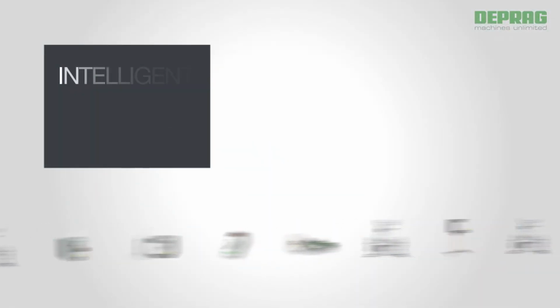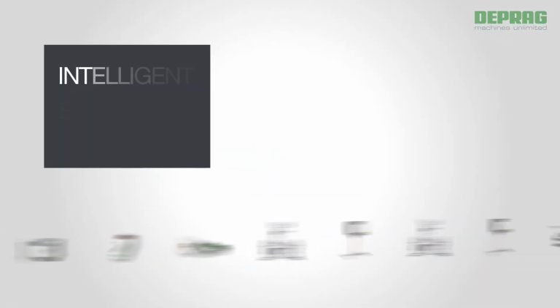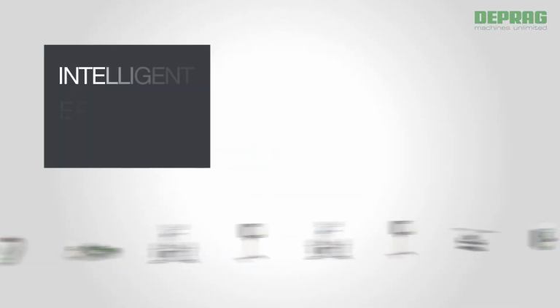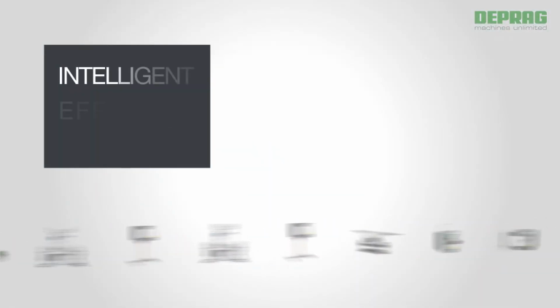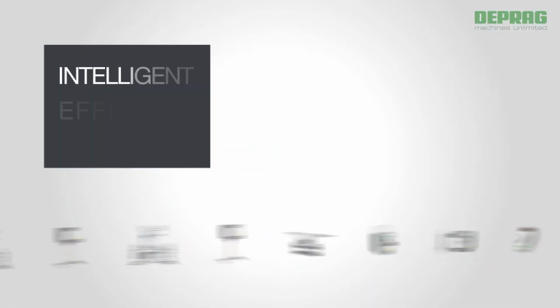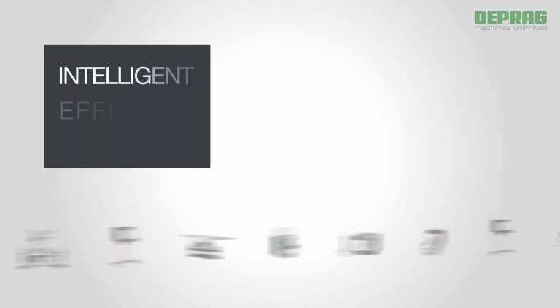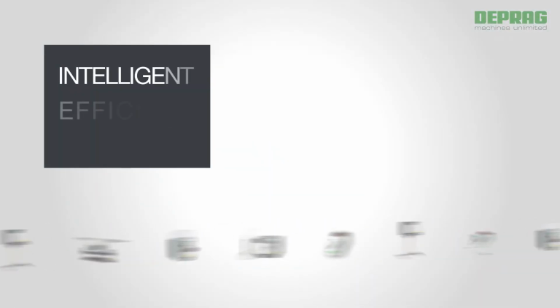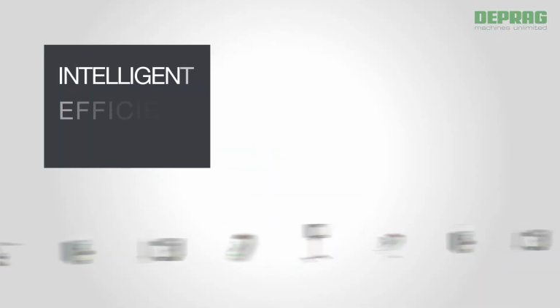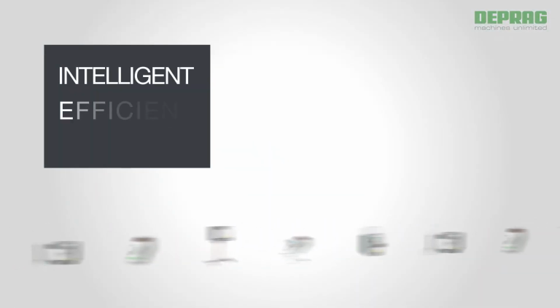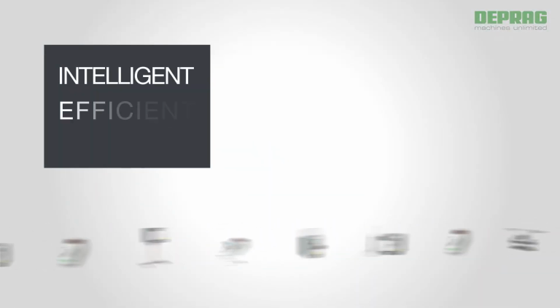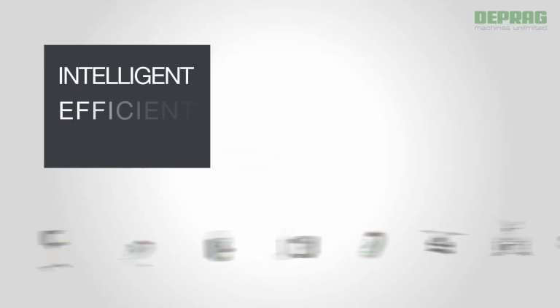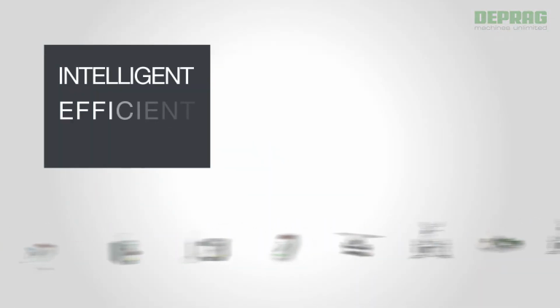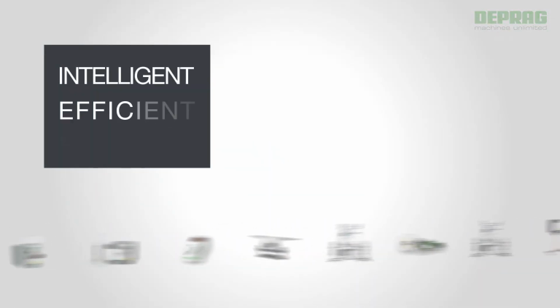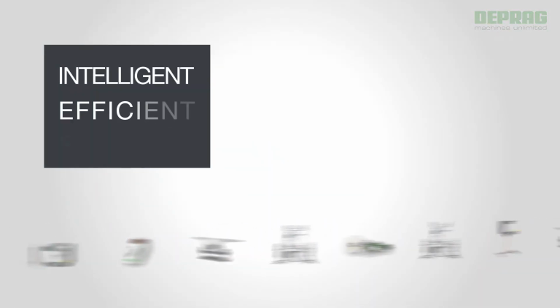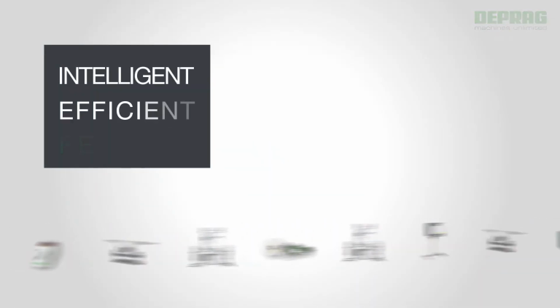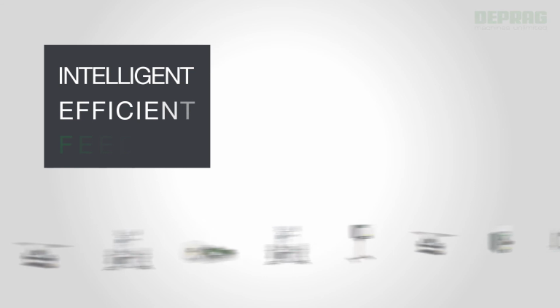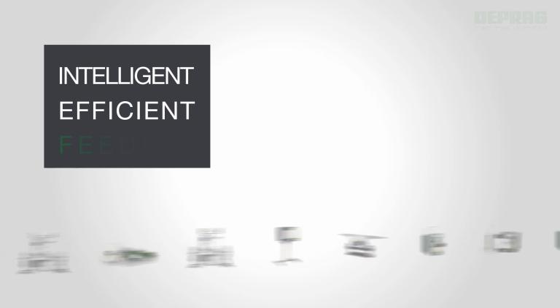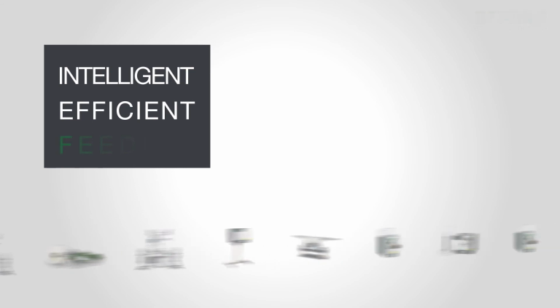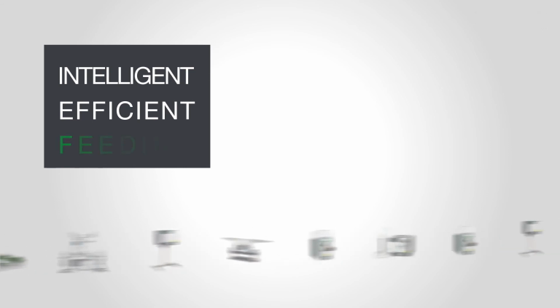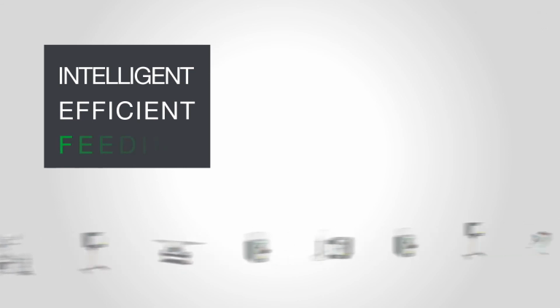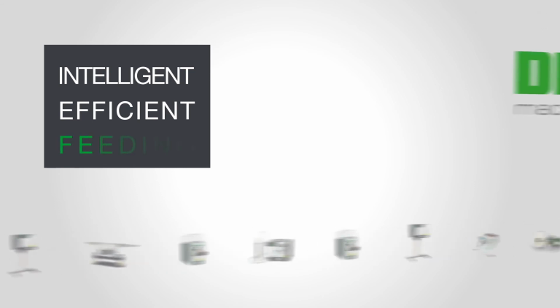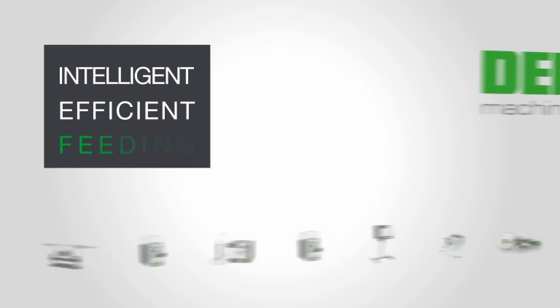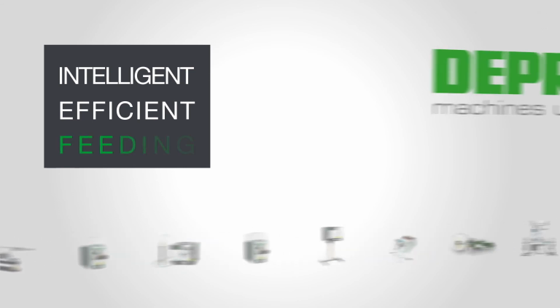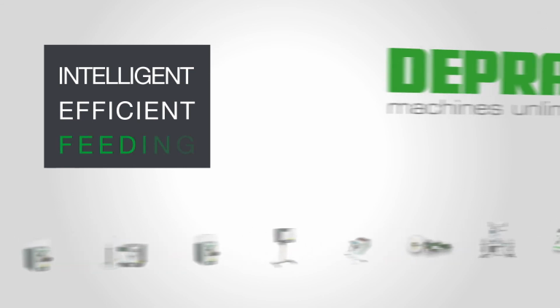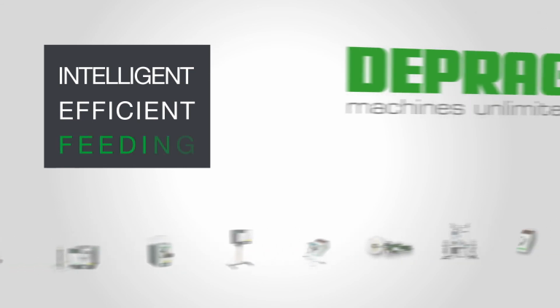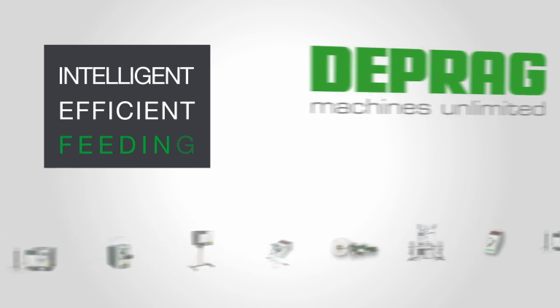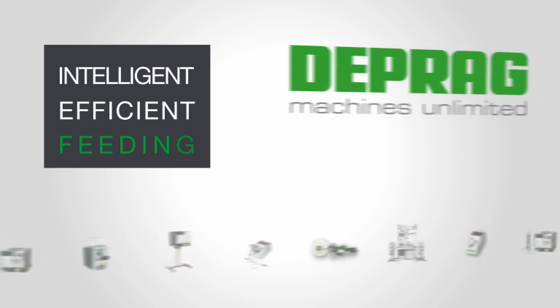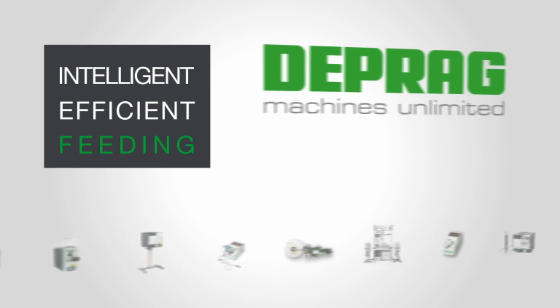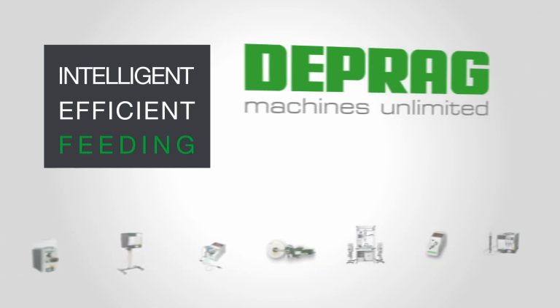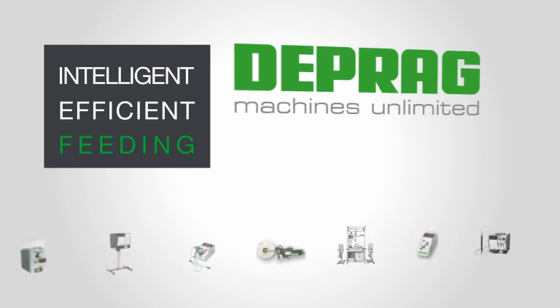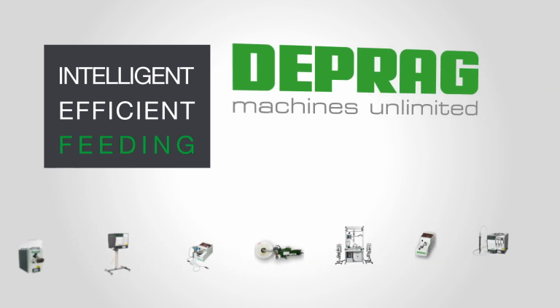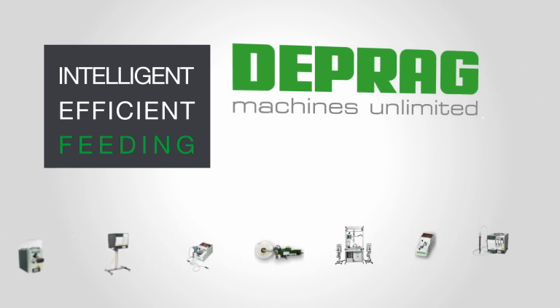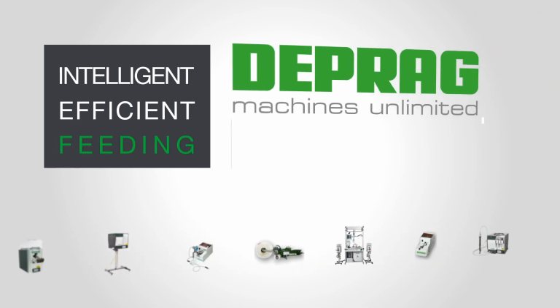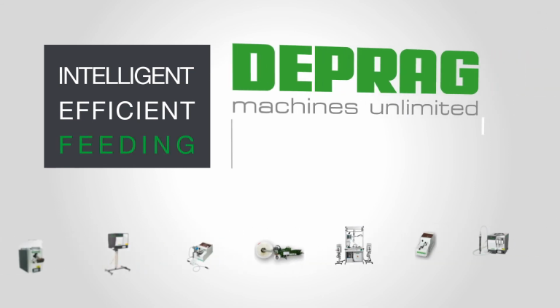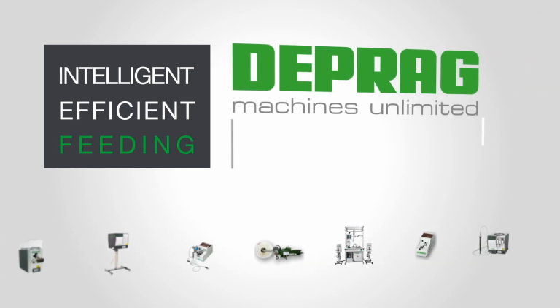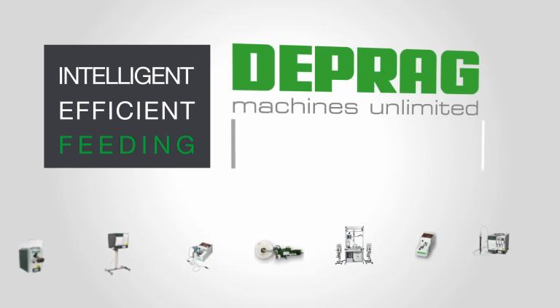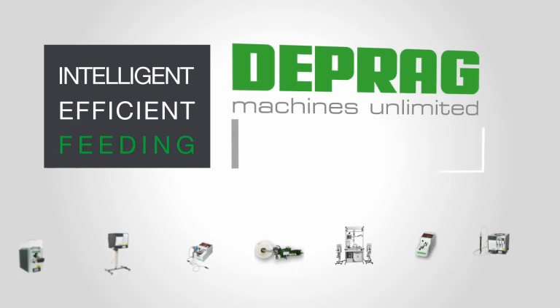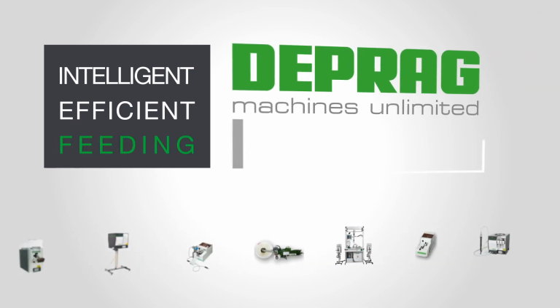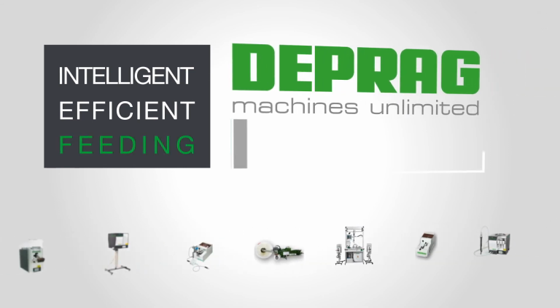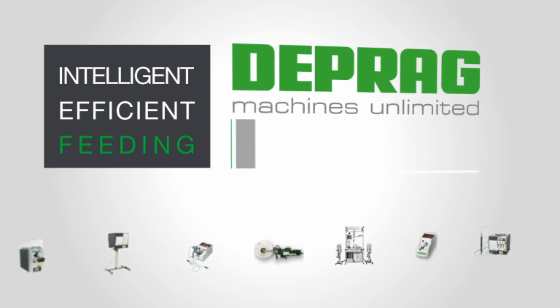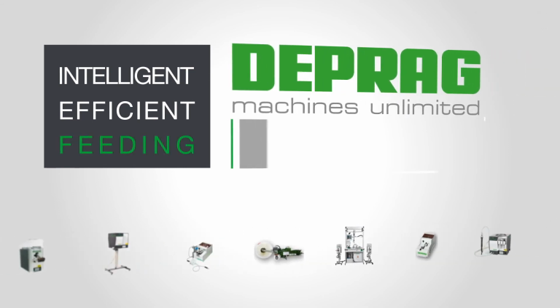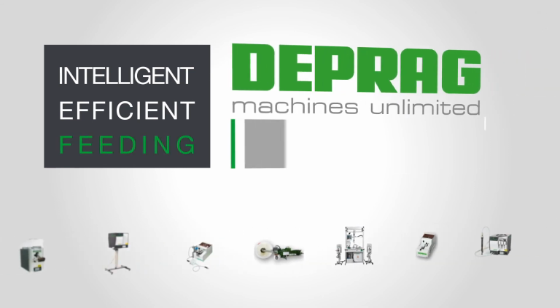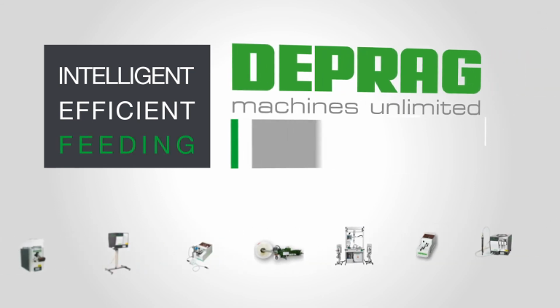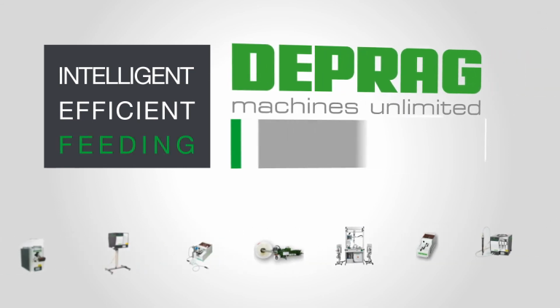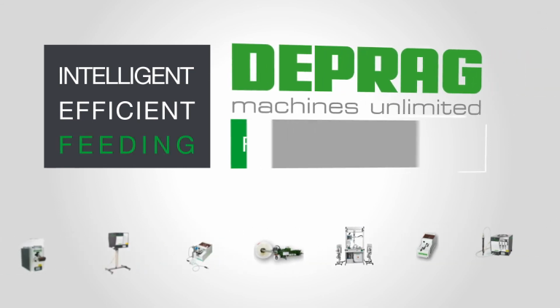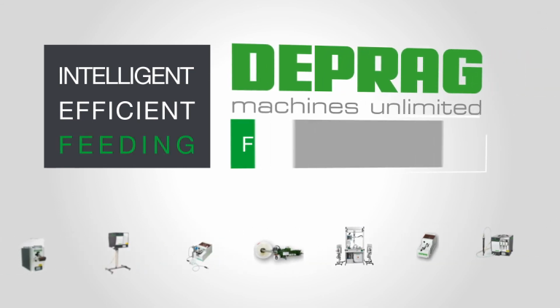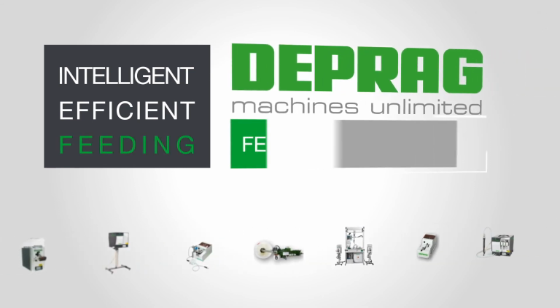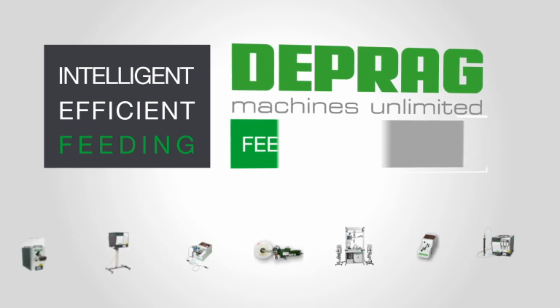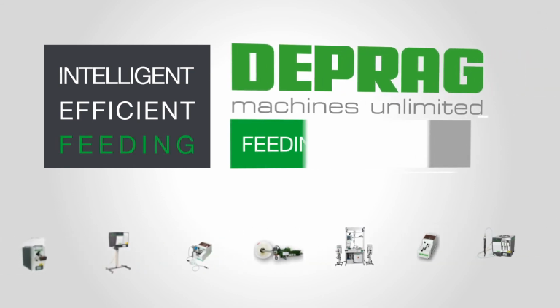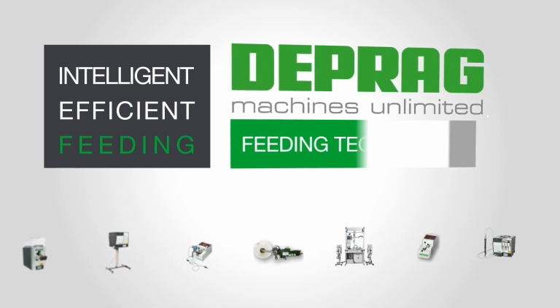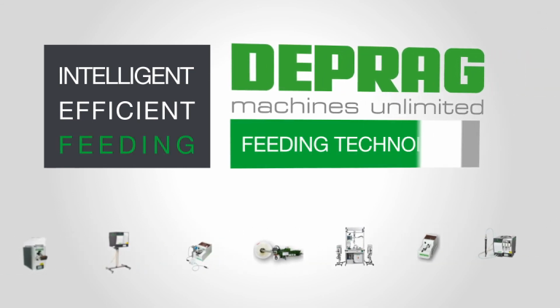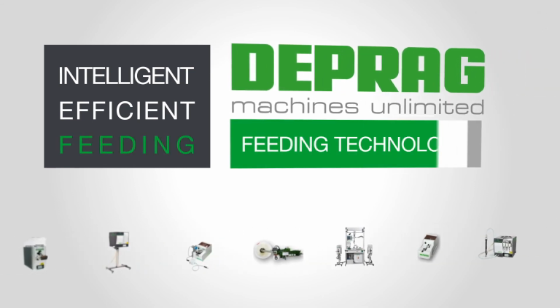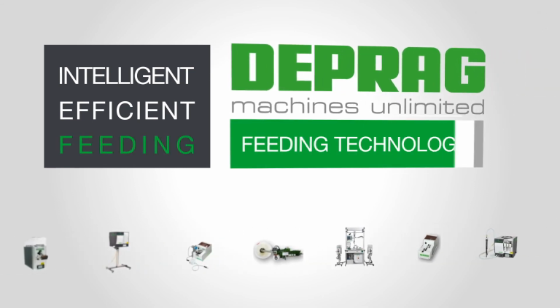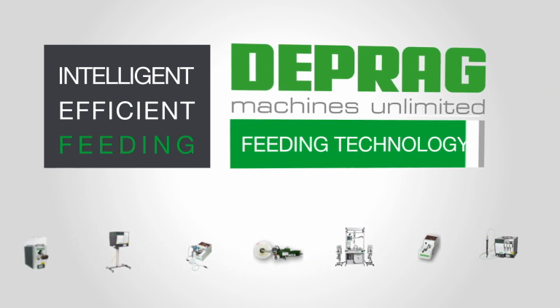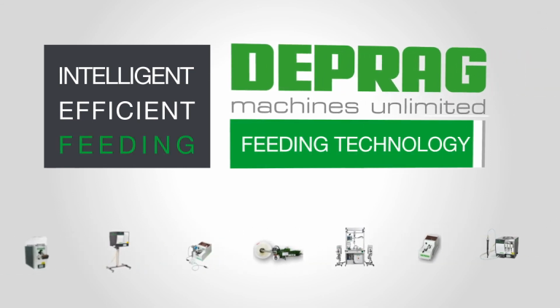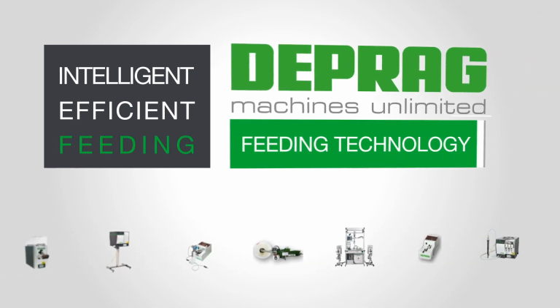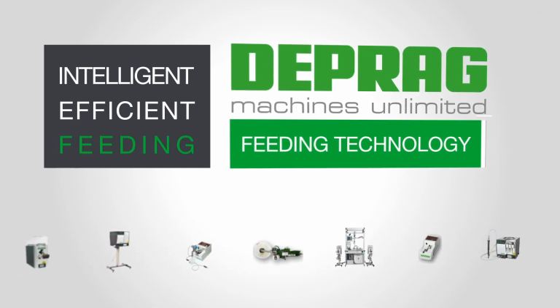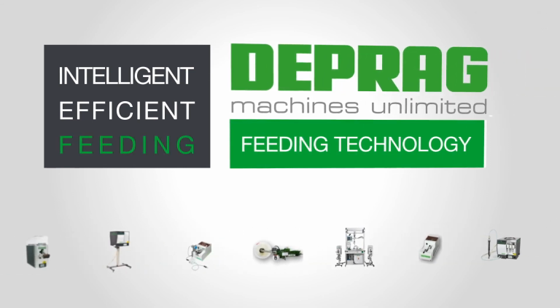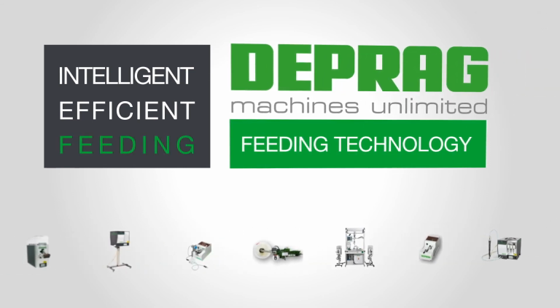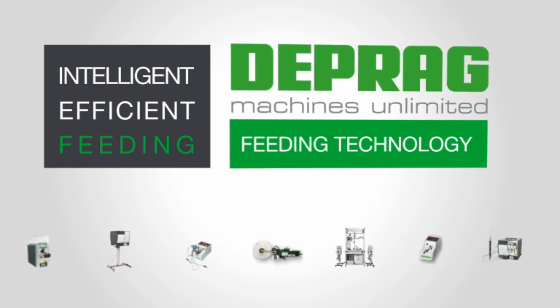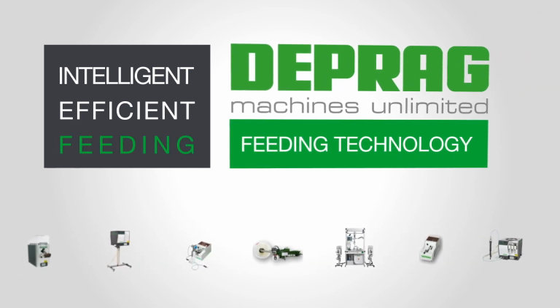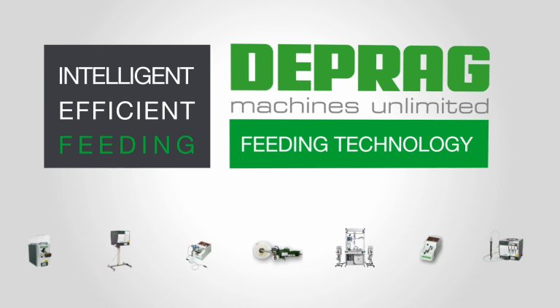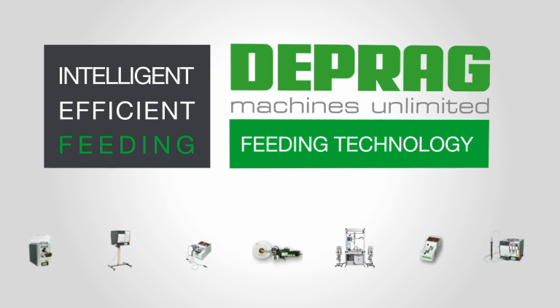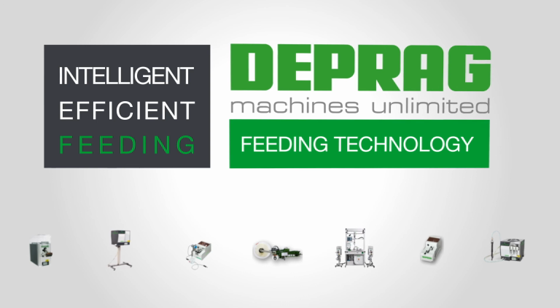Intelligent. Efficient. Feeding. DEPRAG. High-tech for global business.